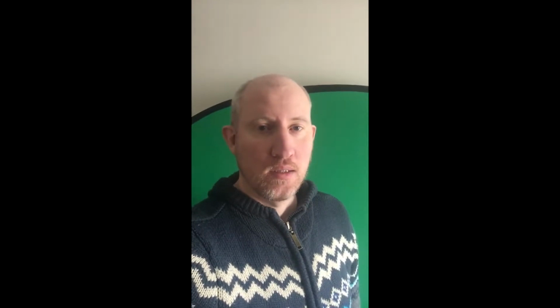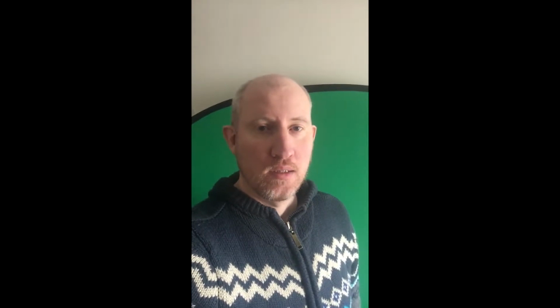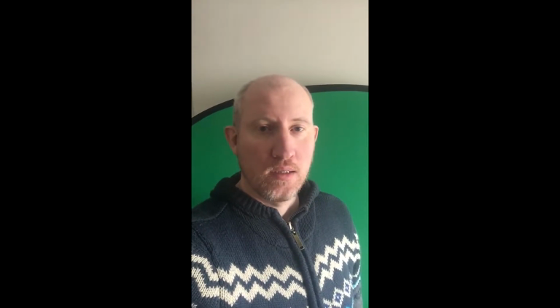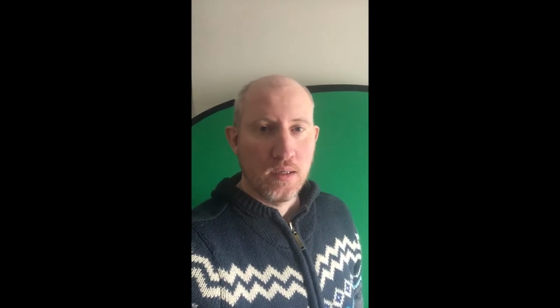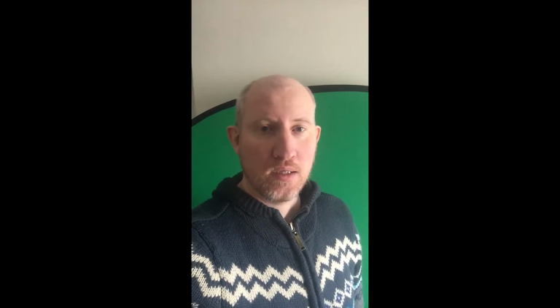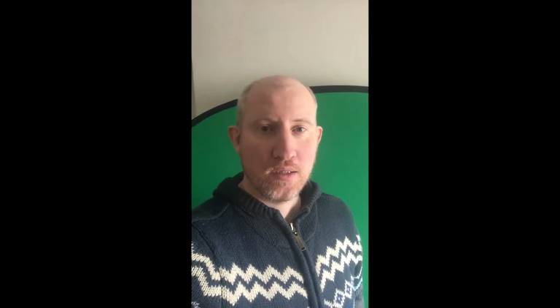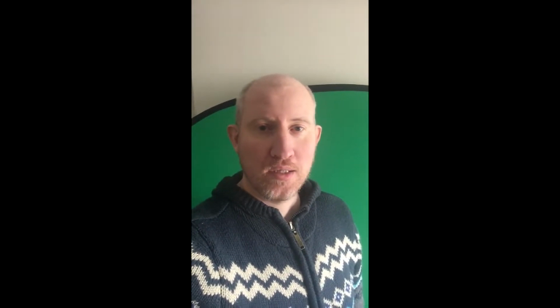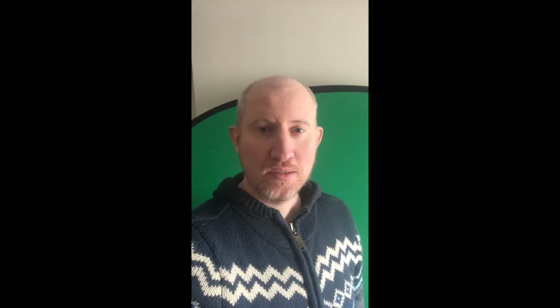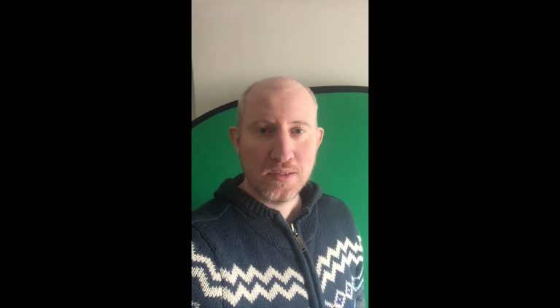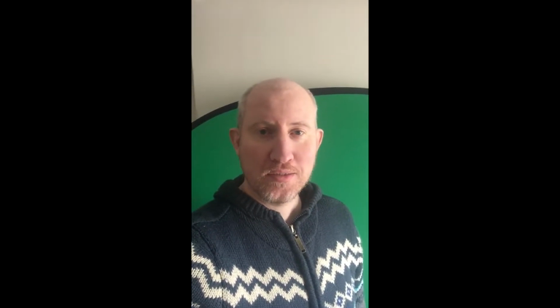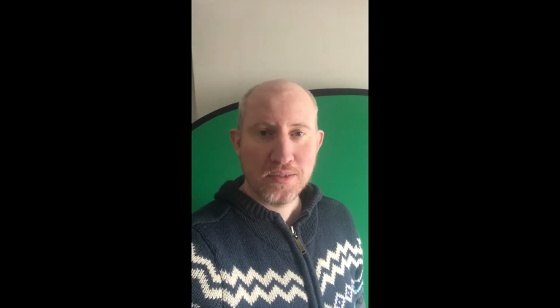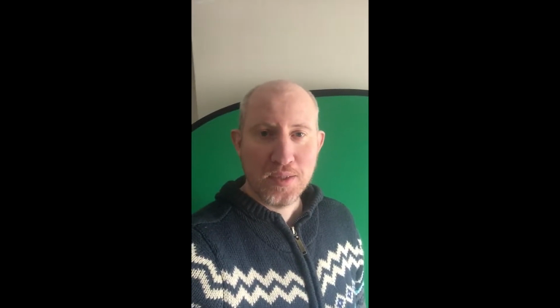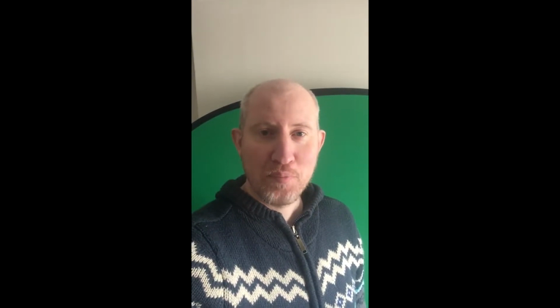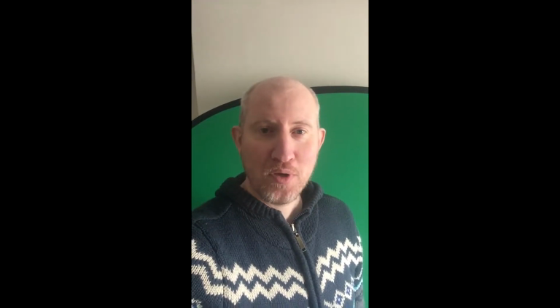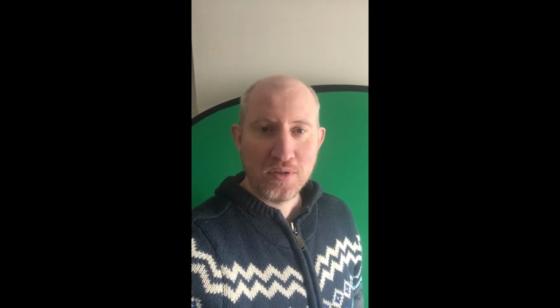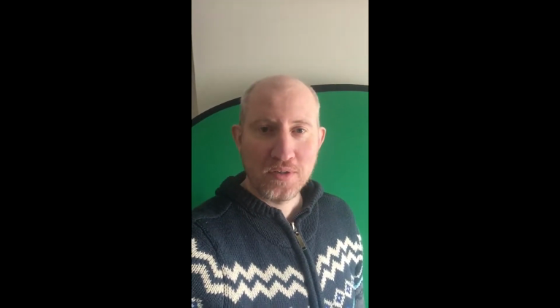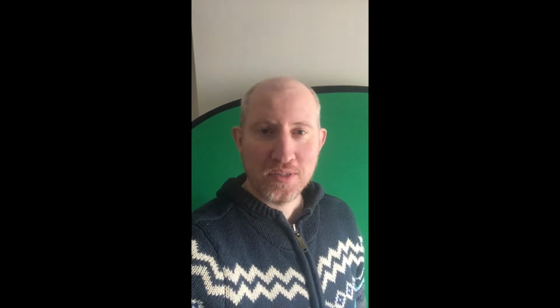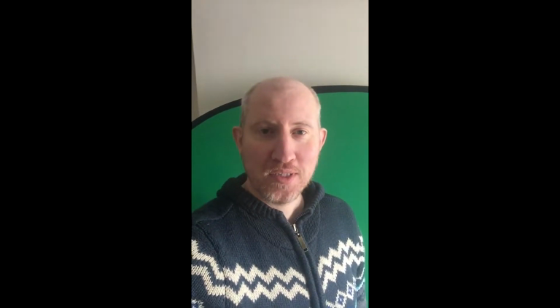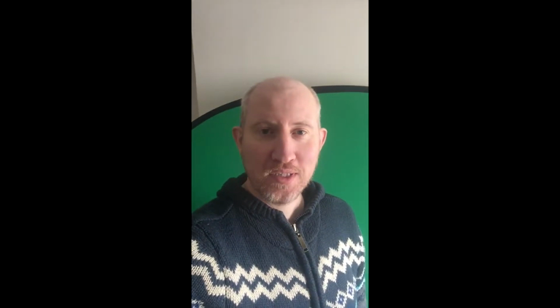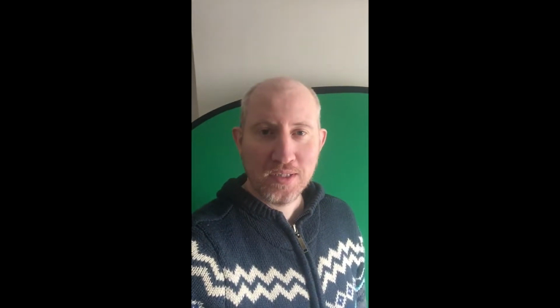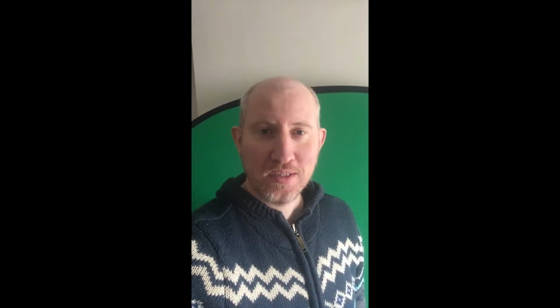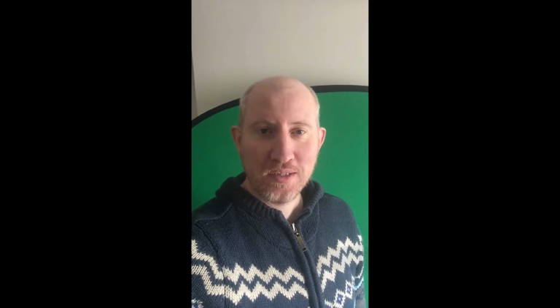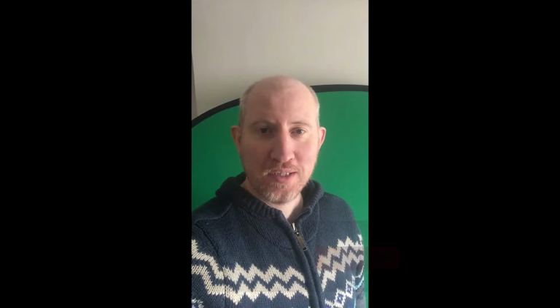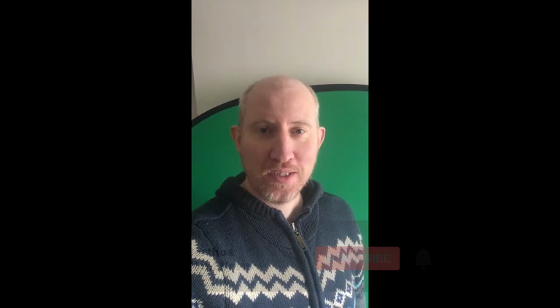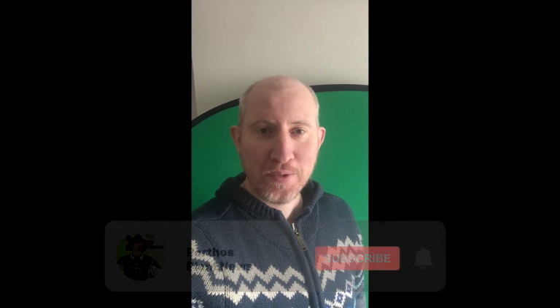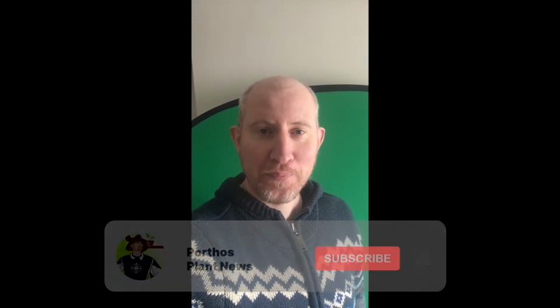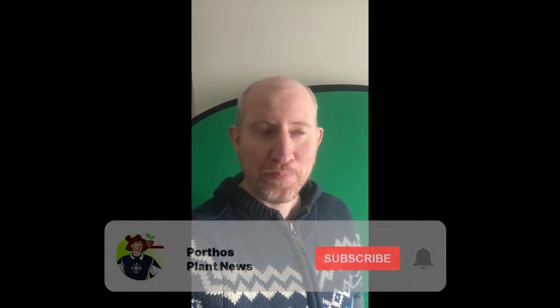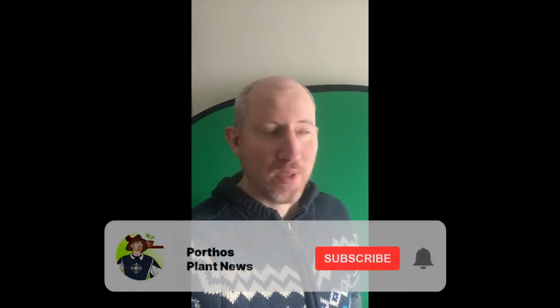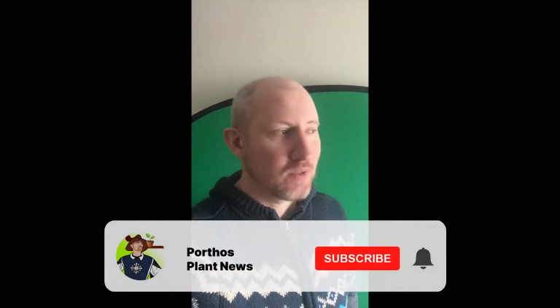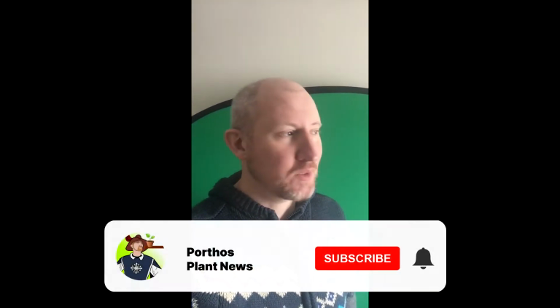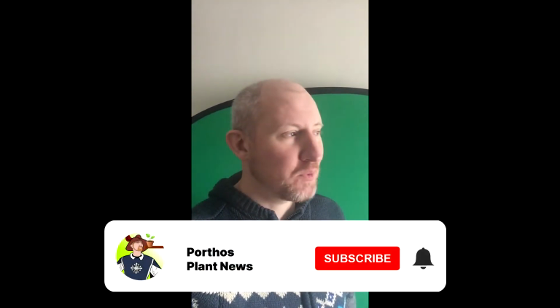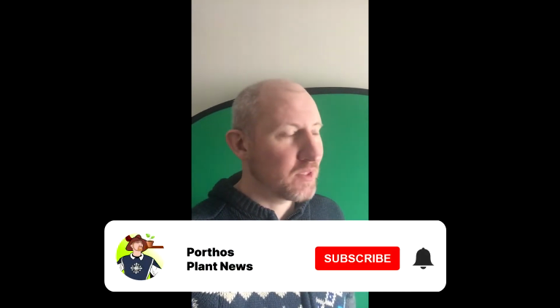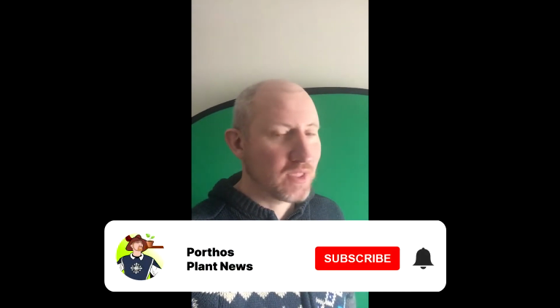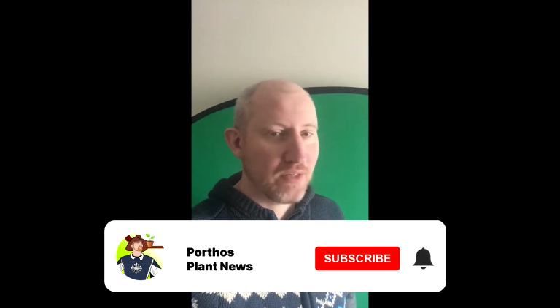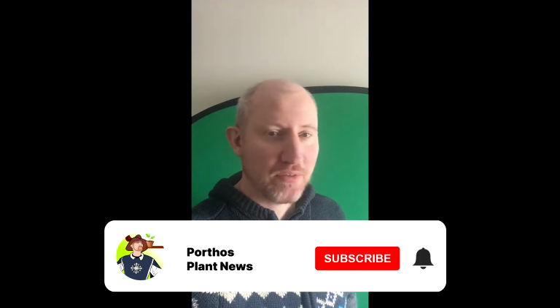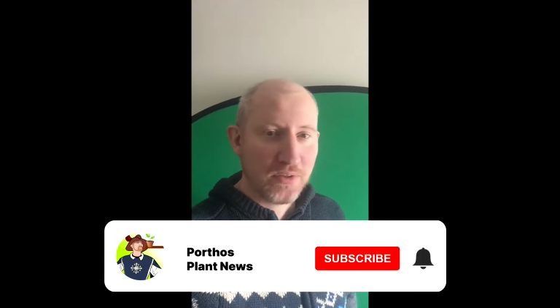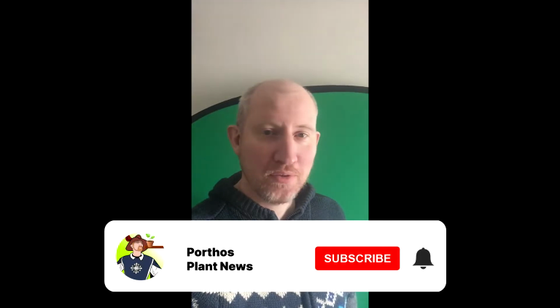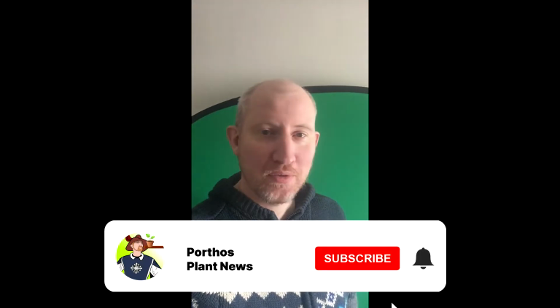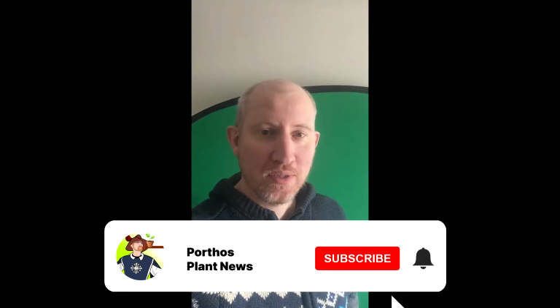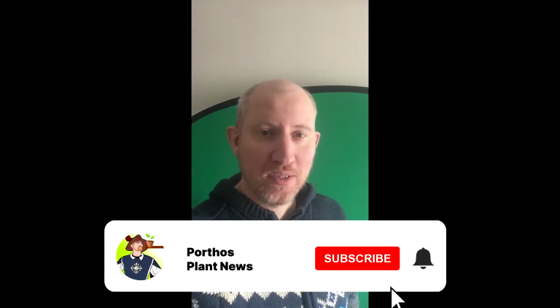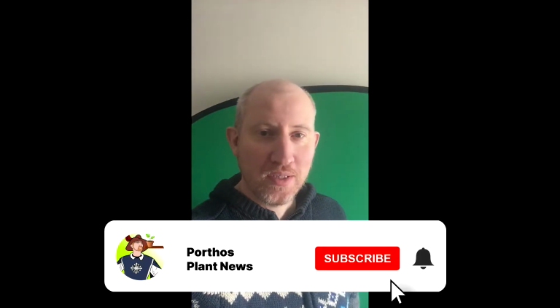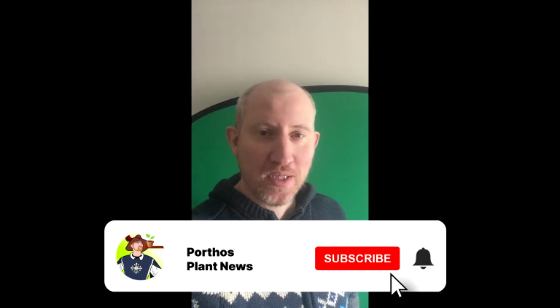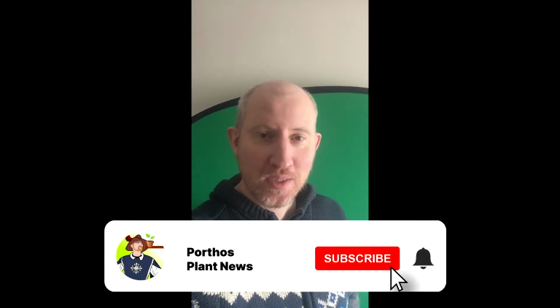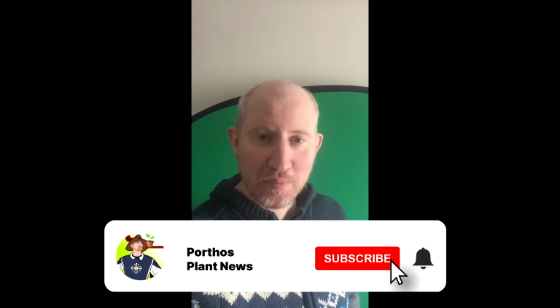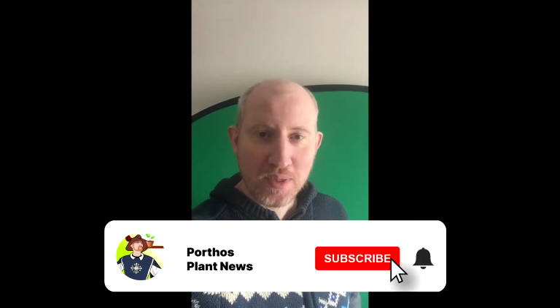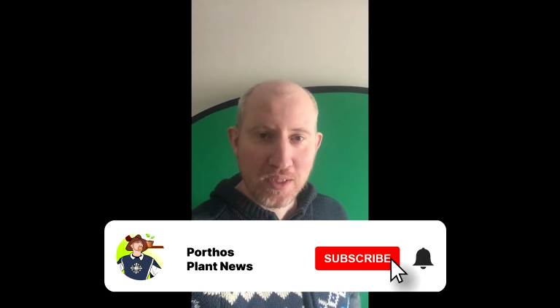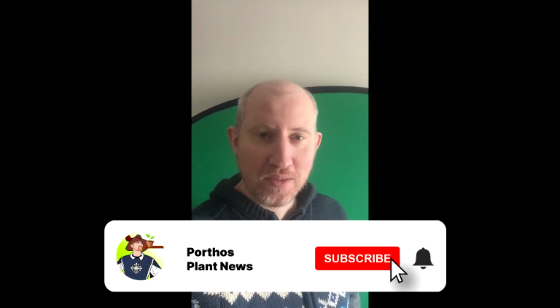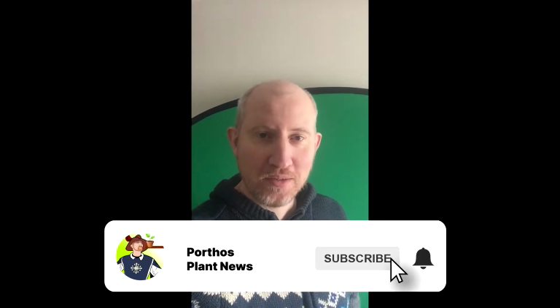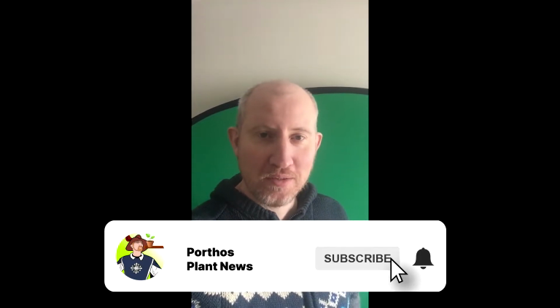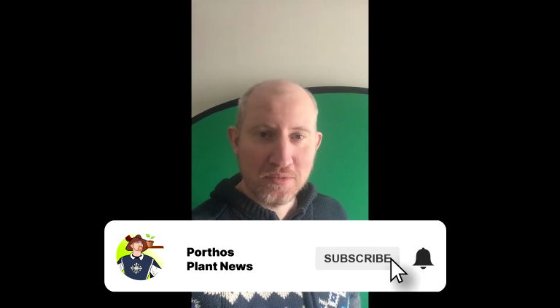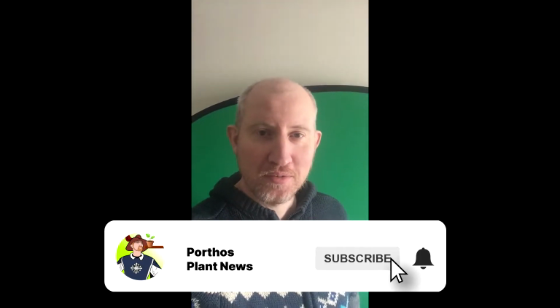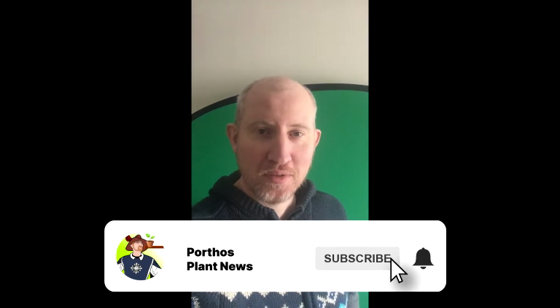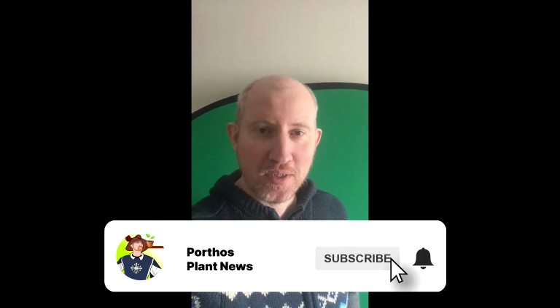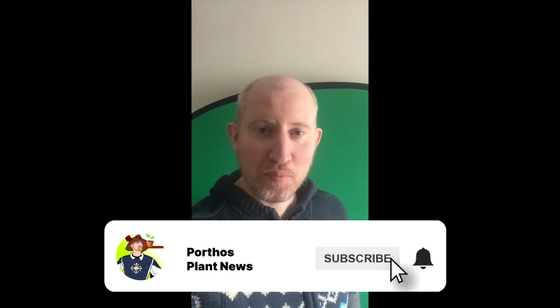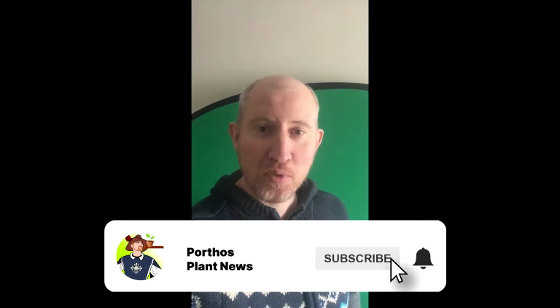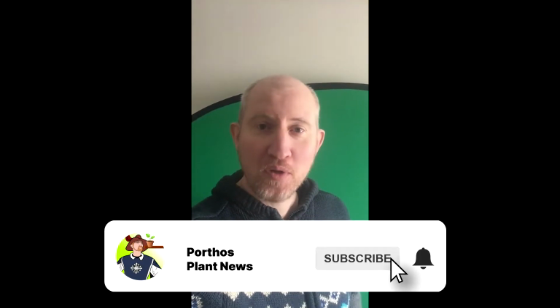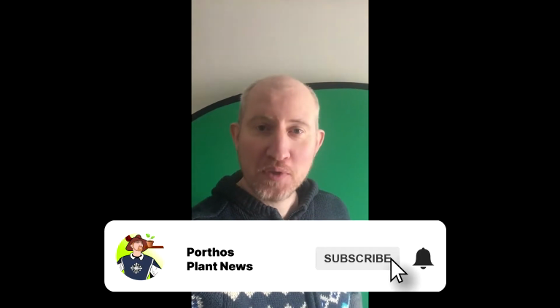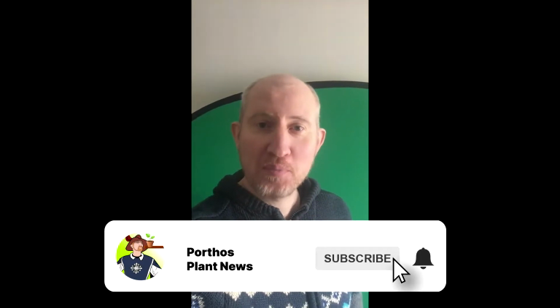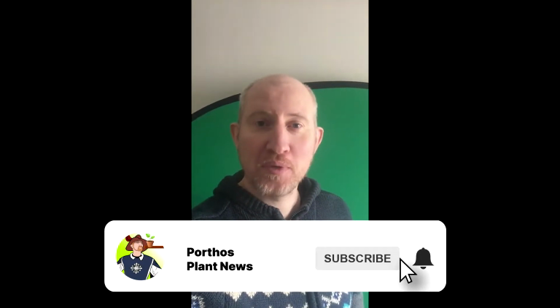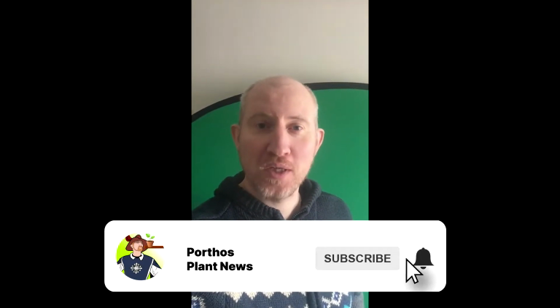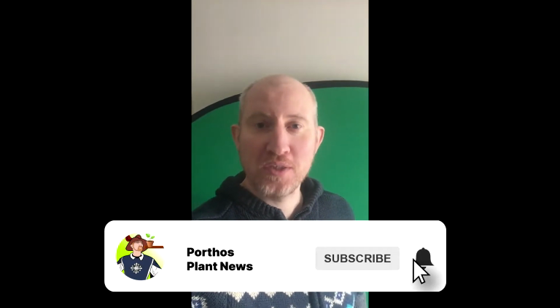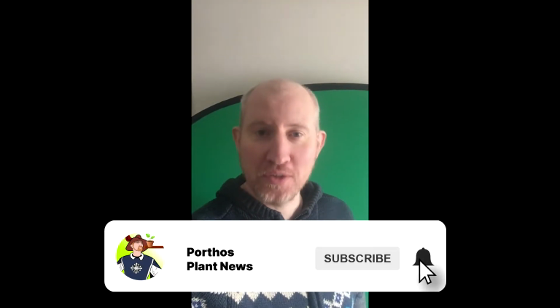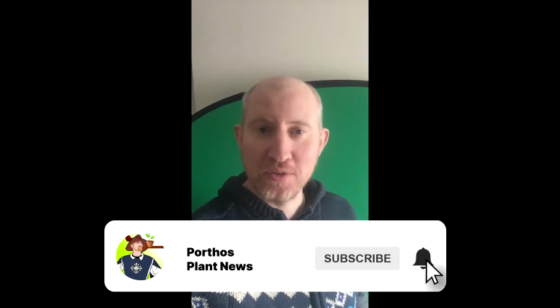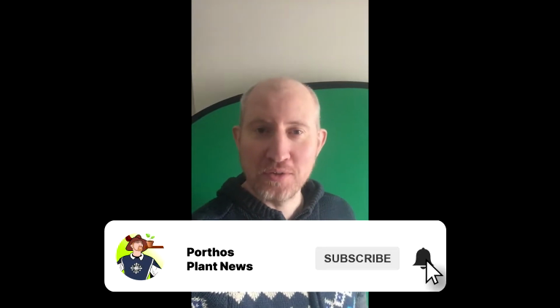Hi guys, it's Porthos here. I just wanted to give you an update on the Porthos plant news.